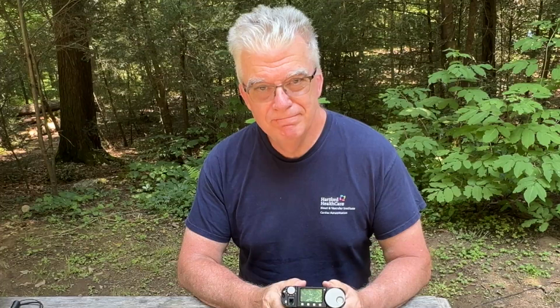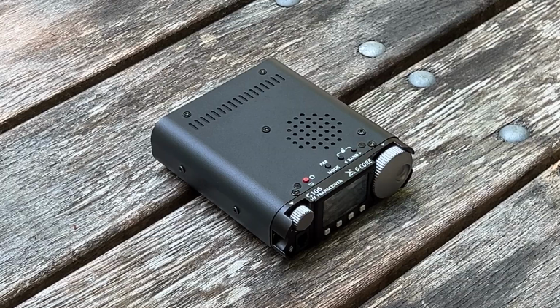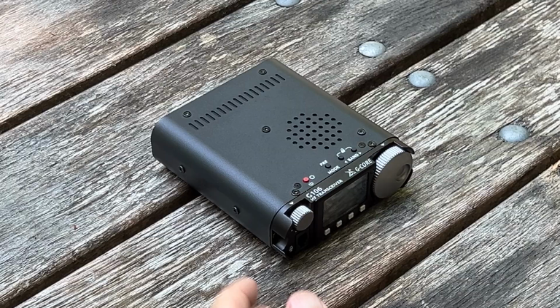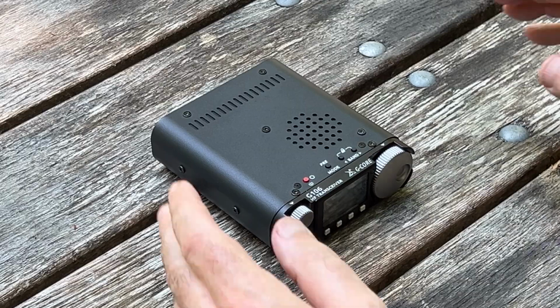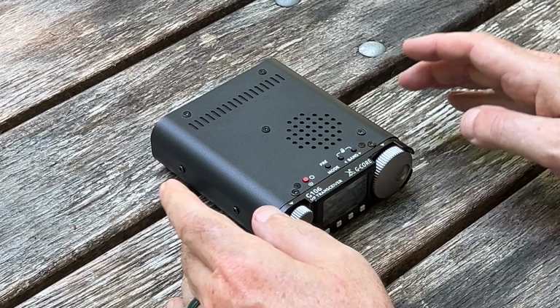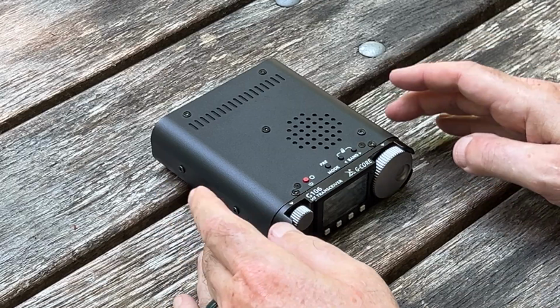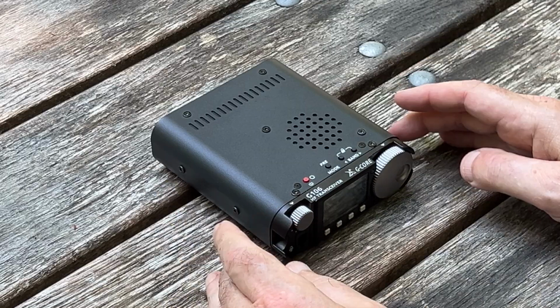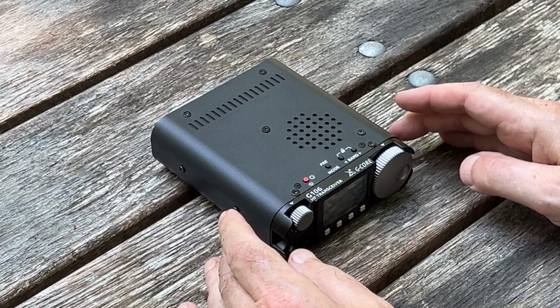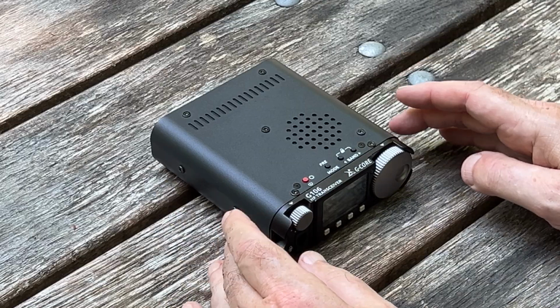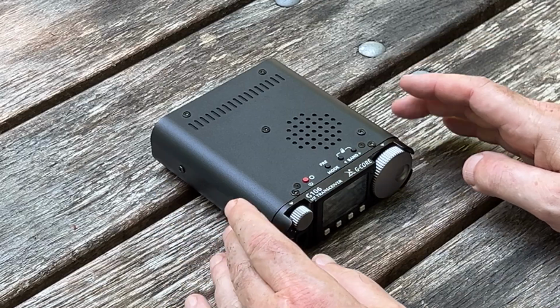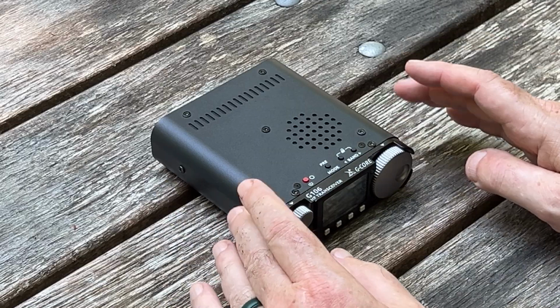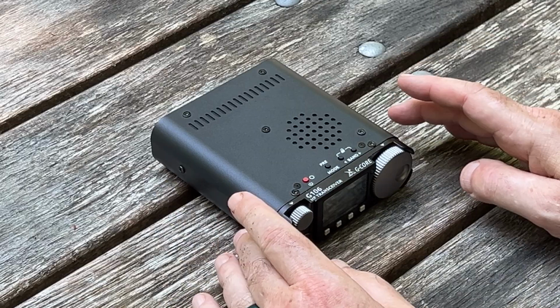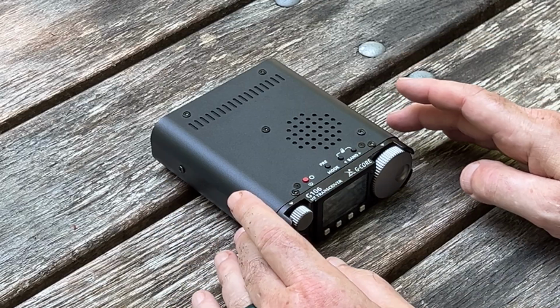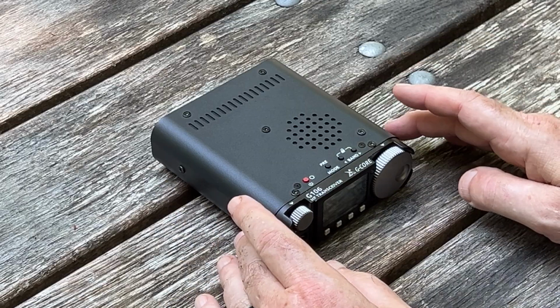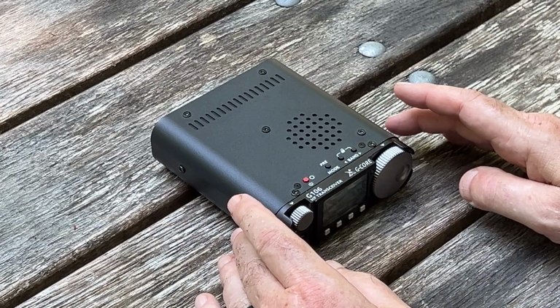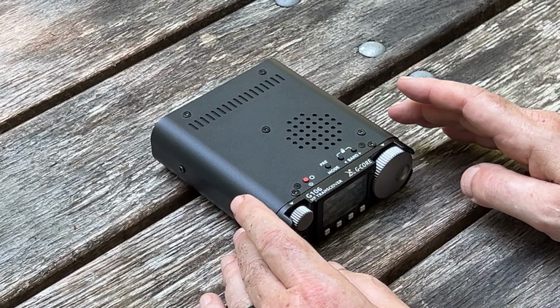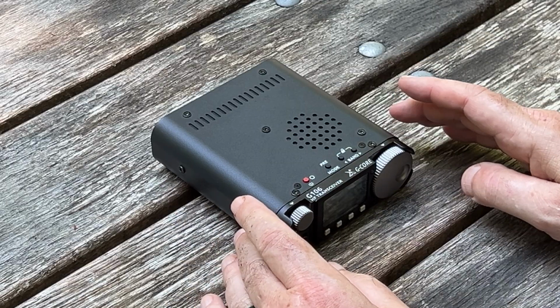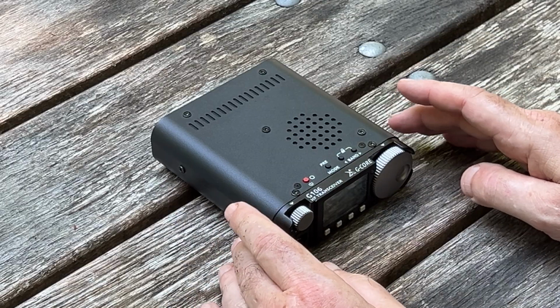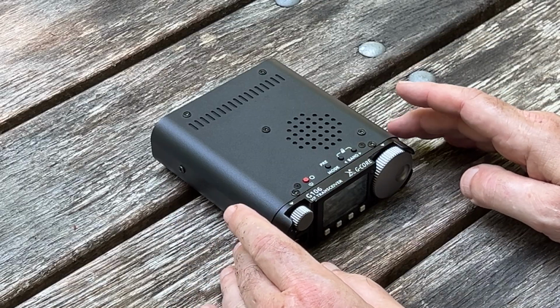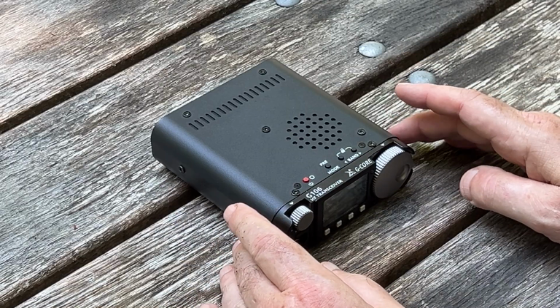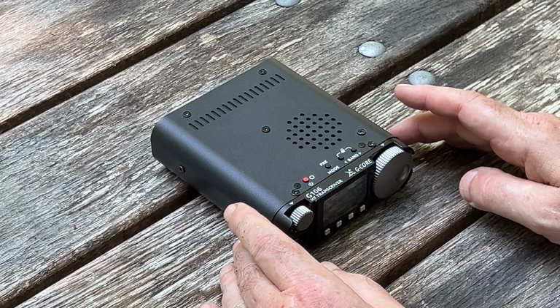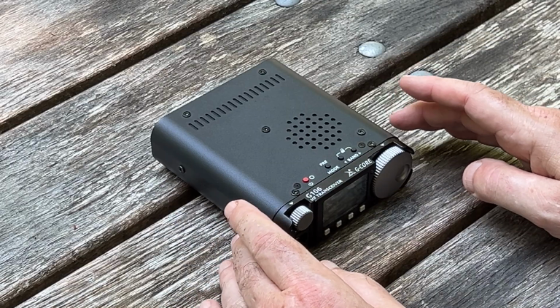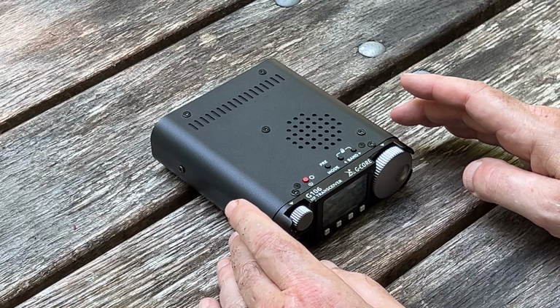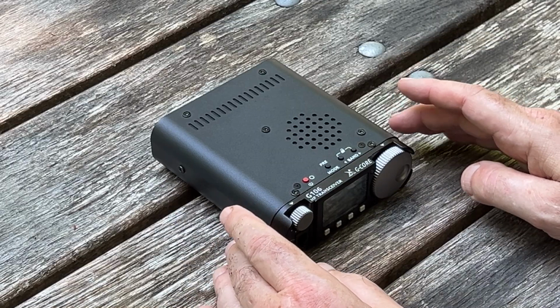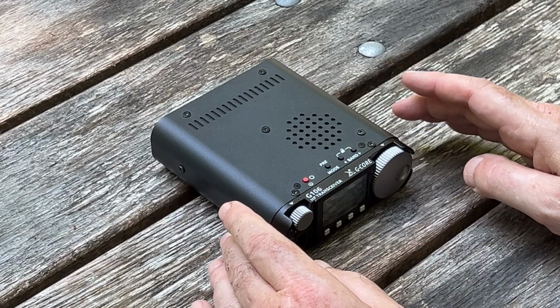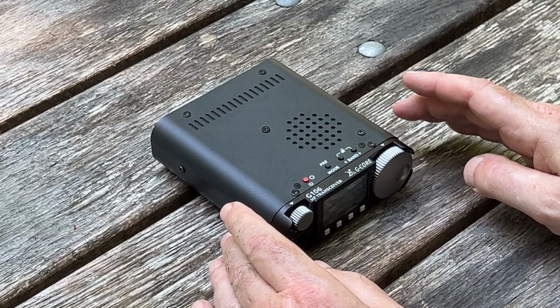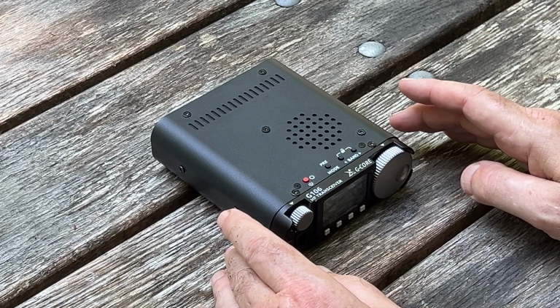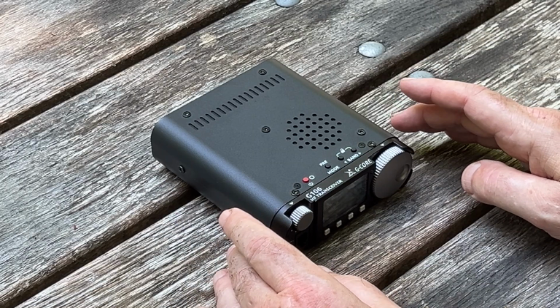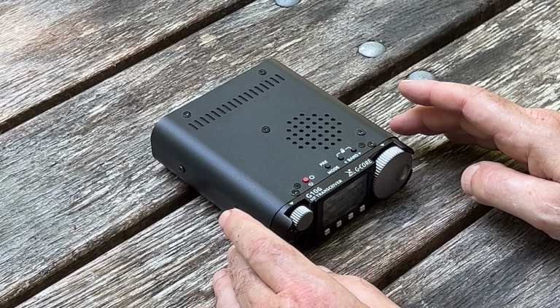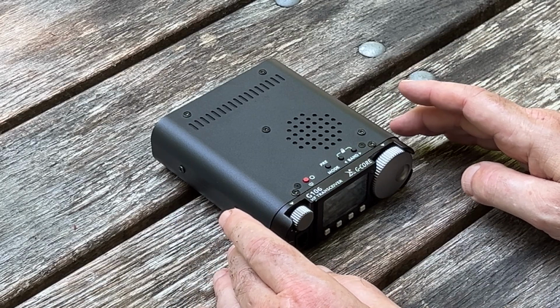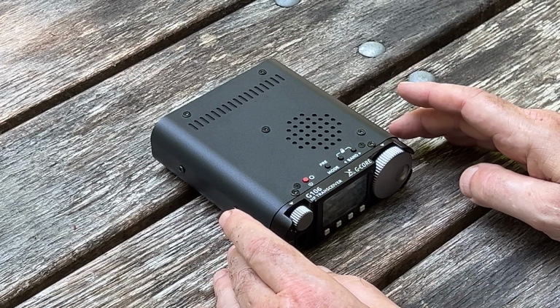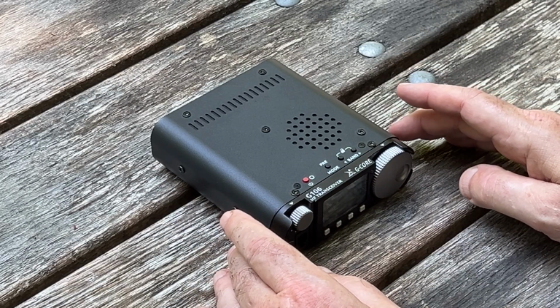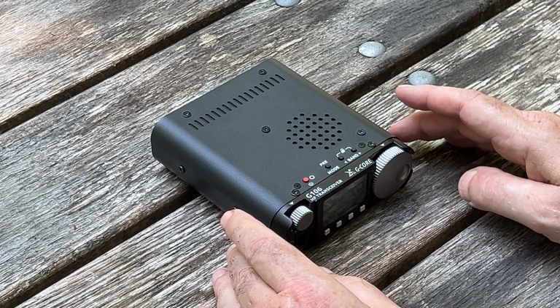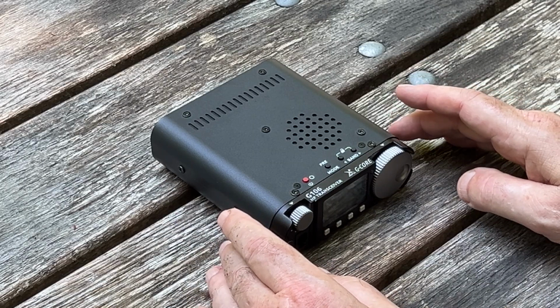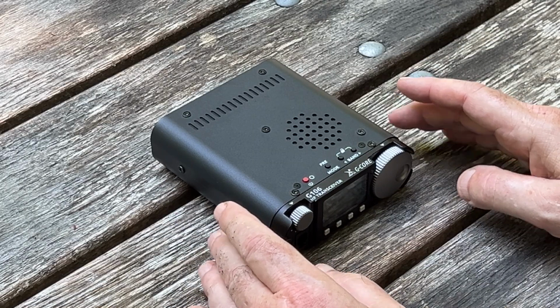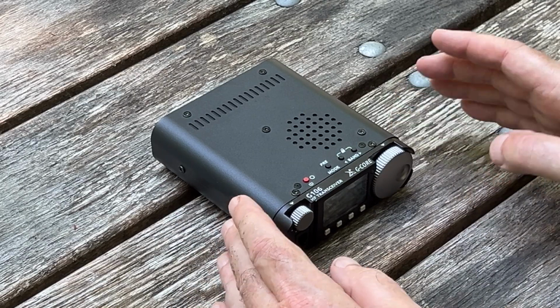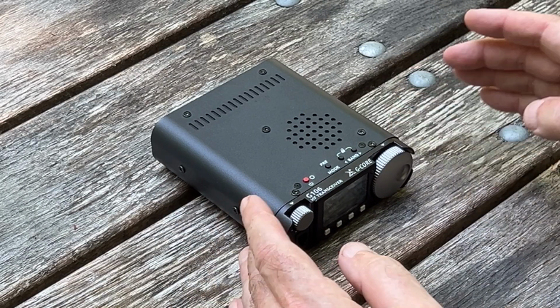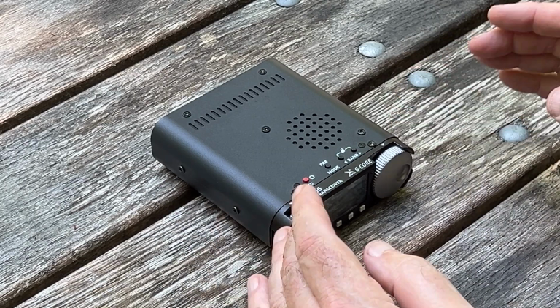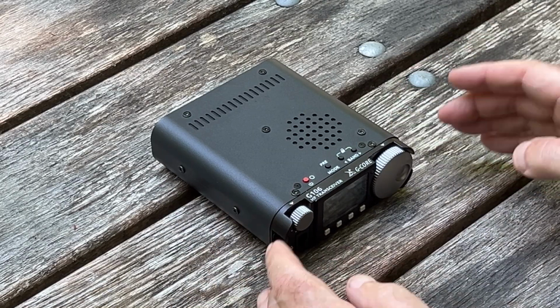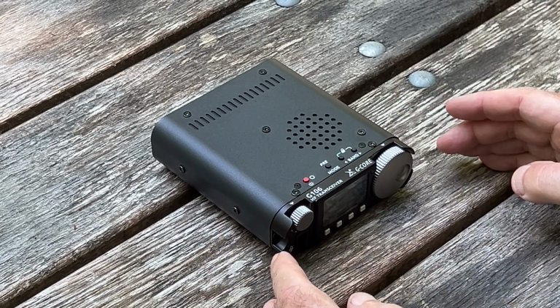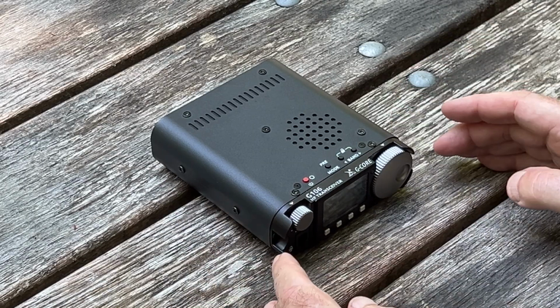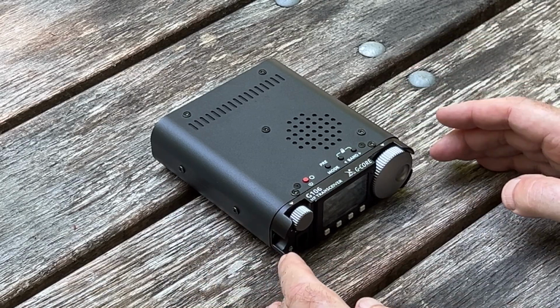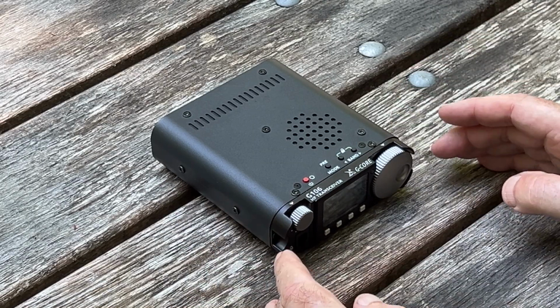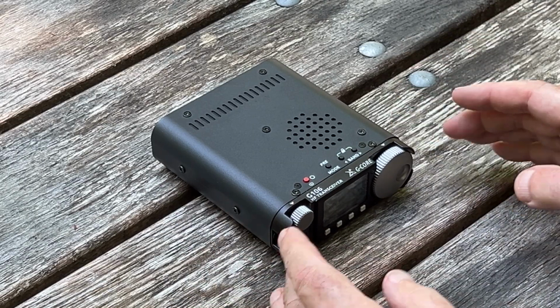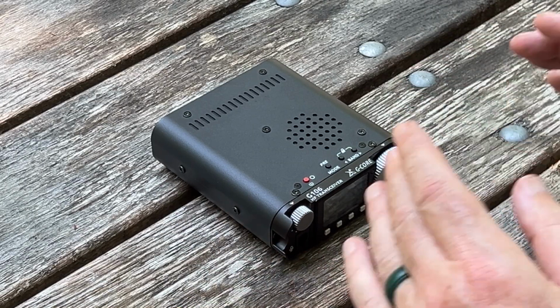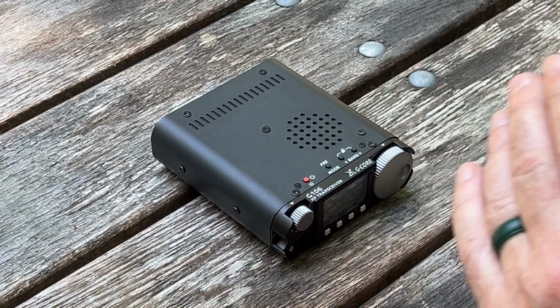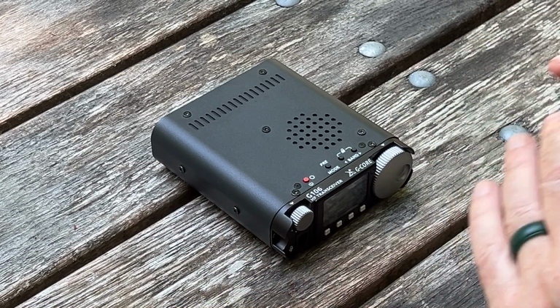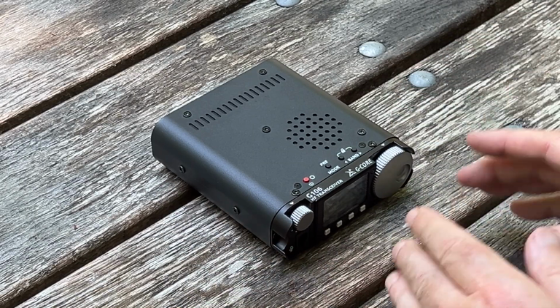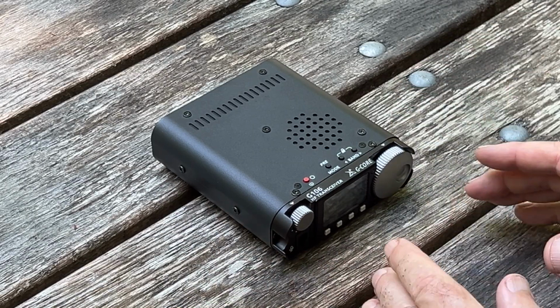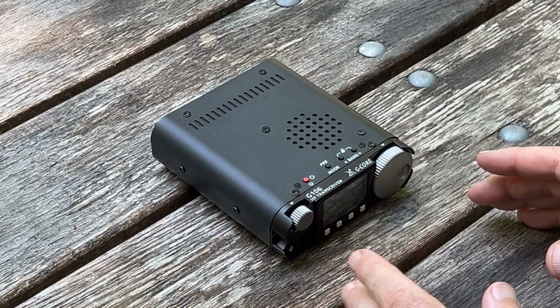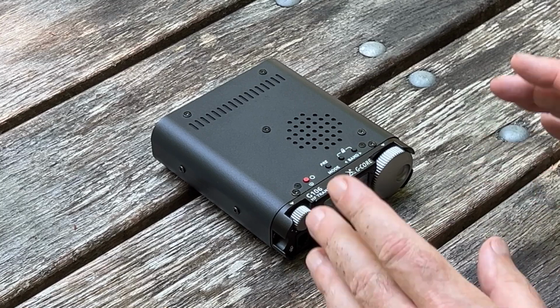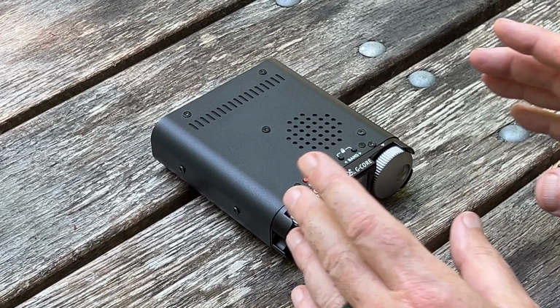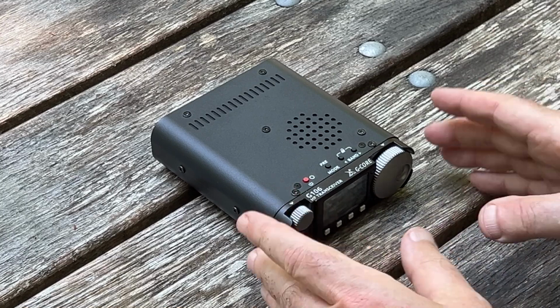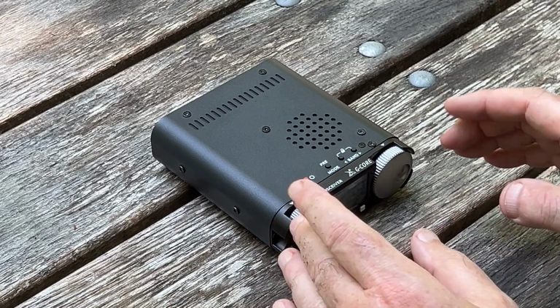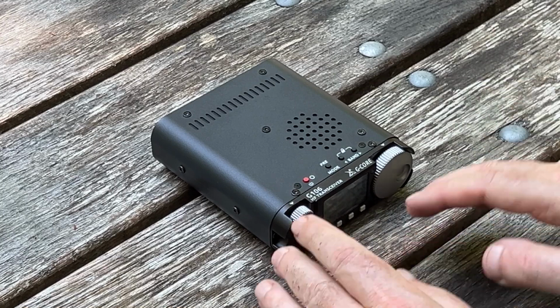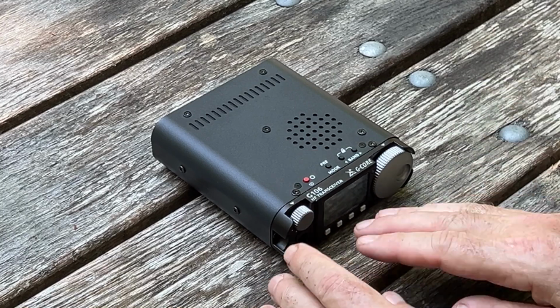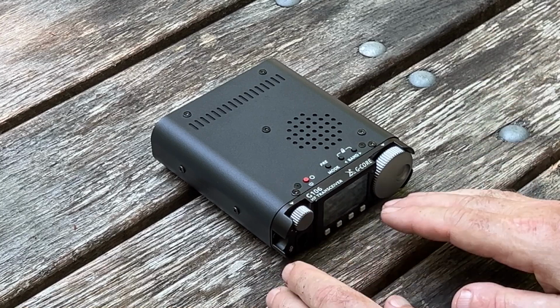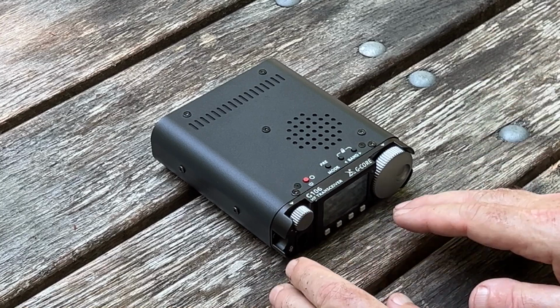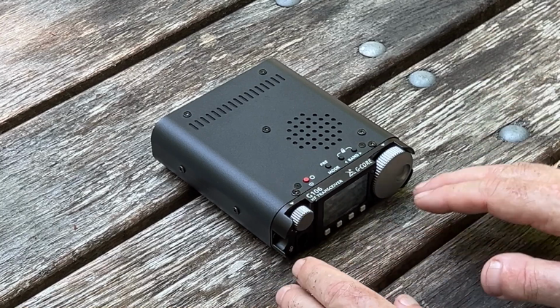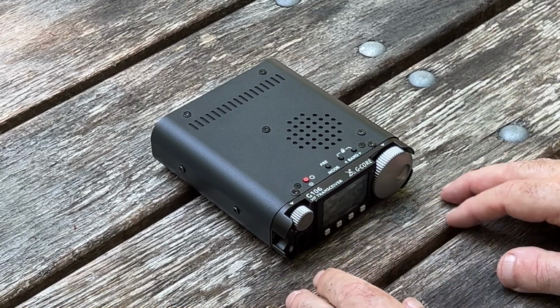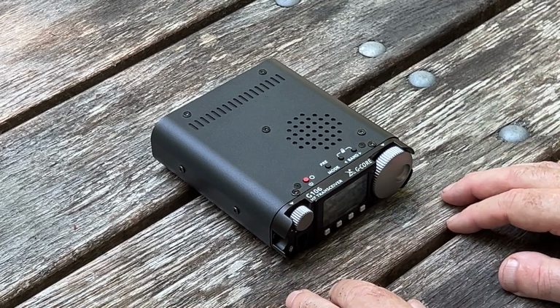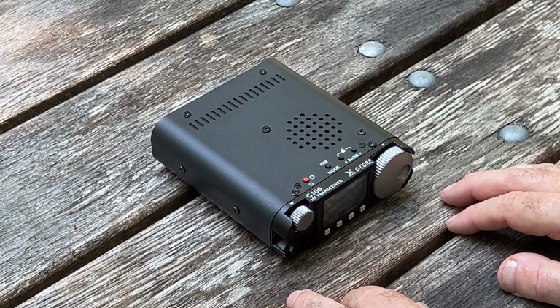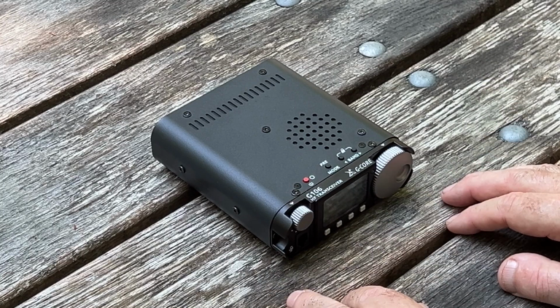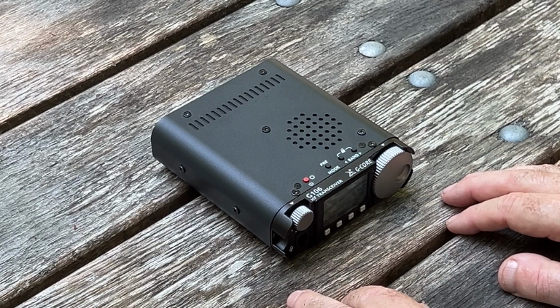The first thing is the radio, when it's sitting on a park bench, is flat and very low — very difficult to see the display.